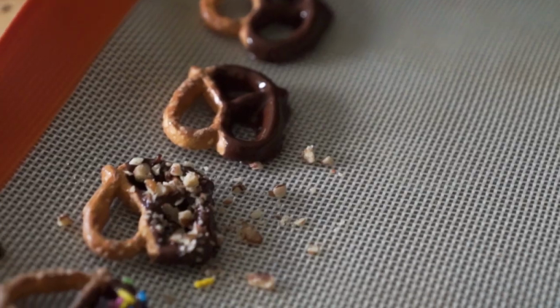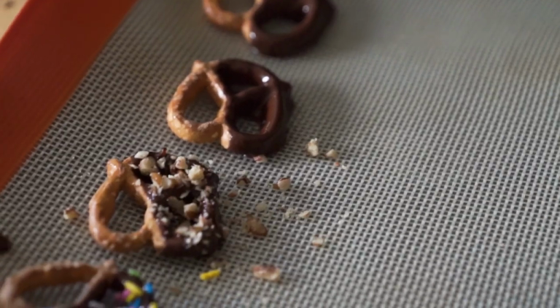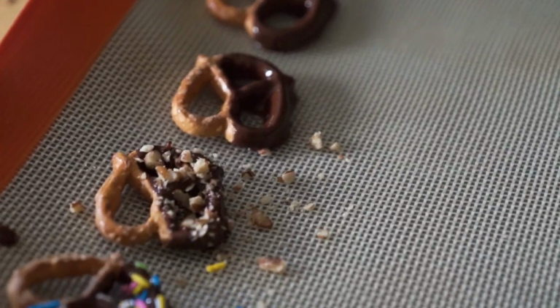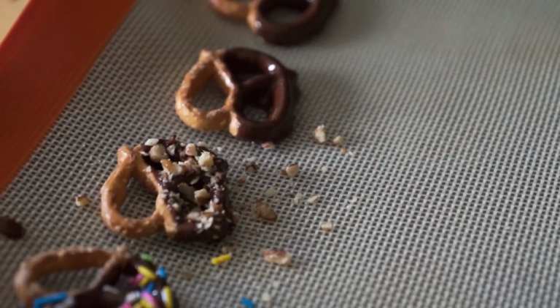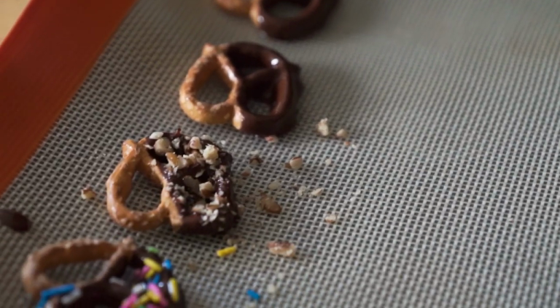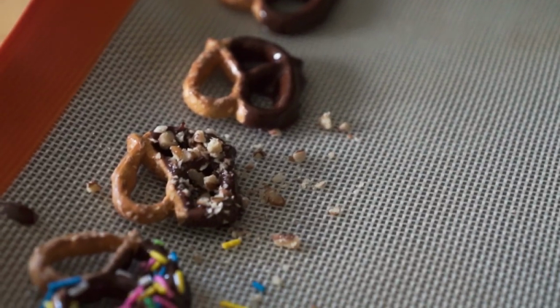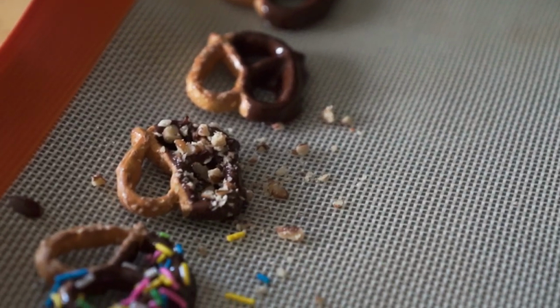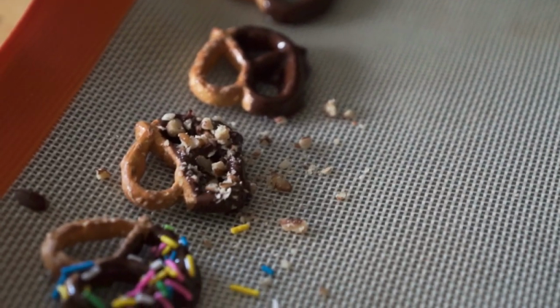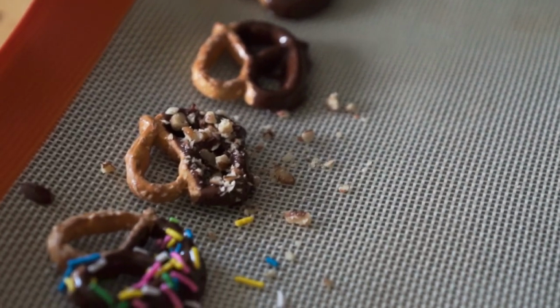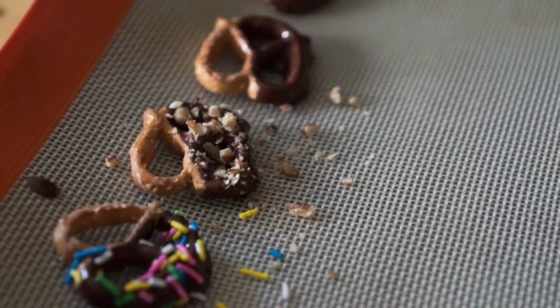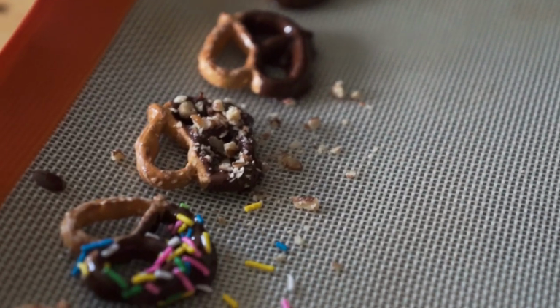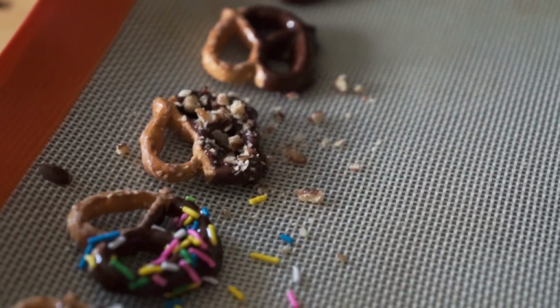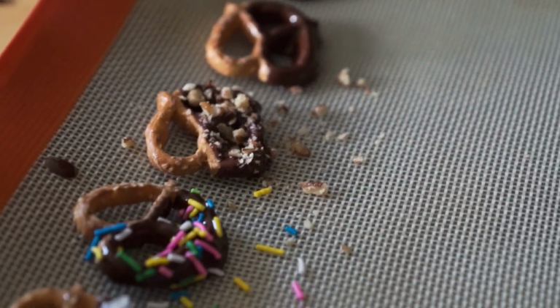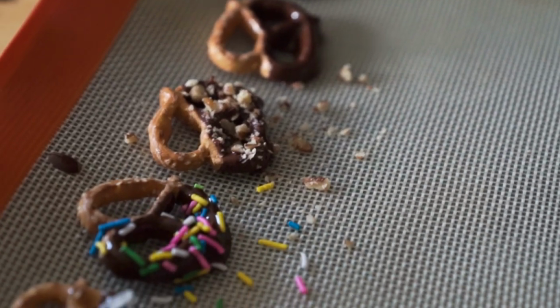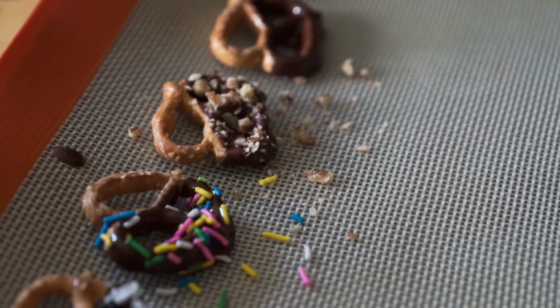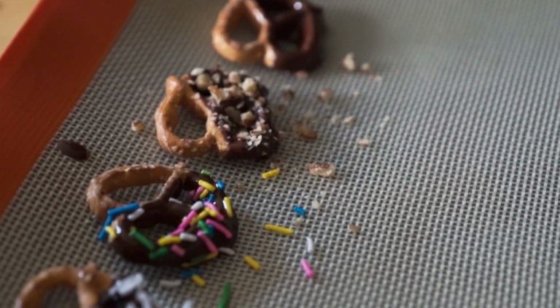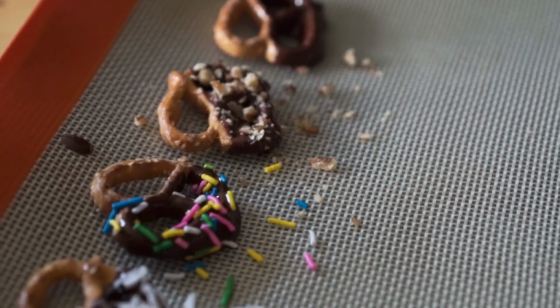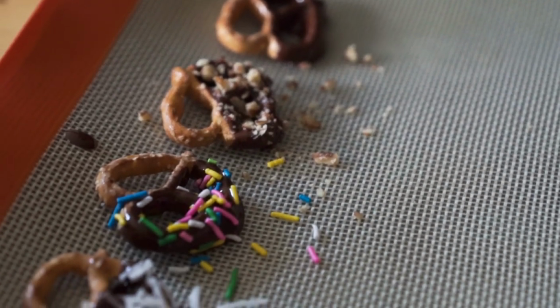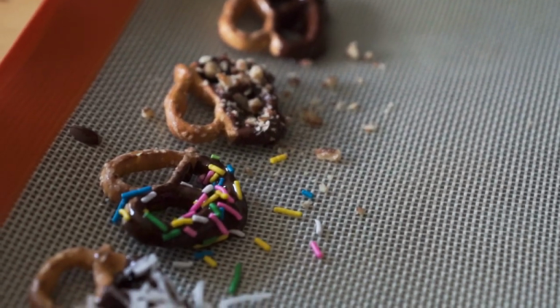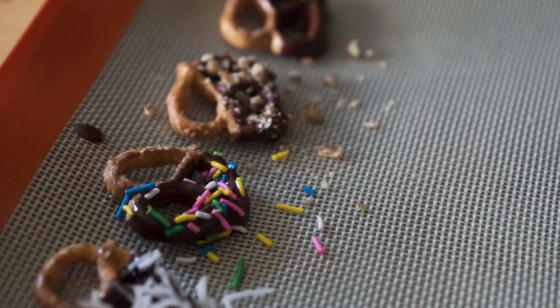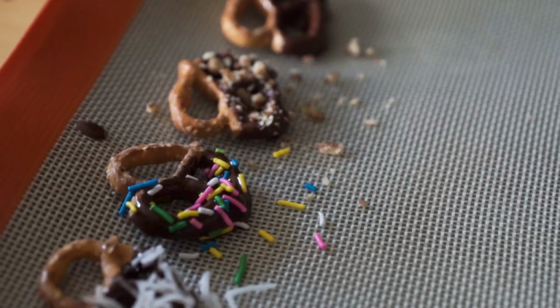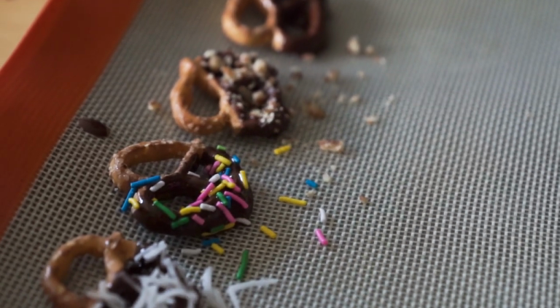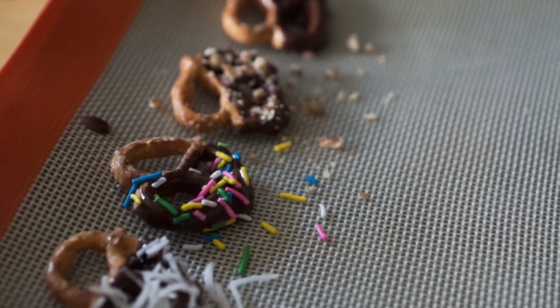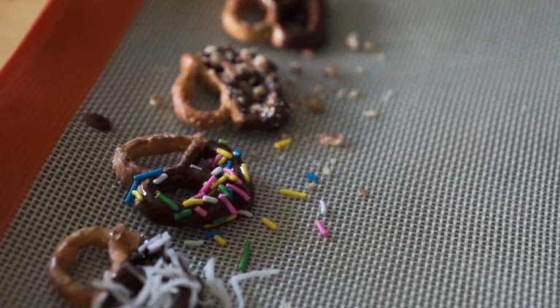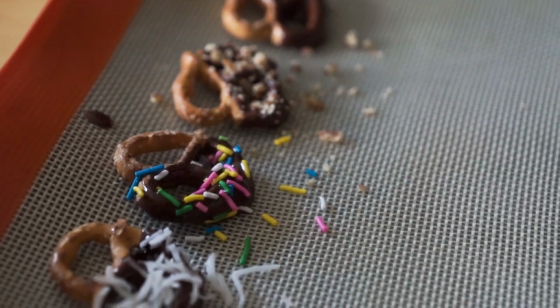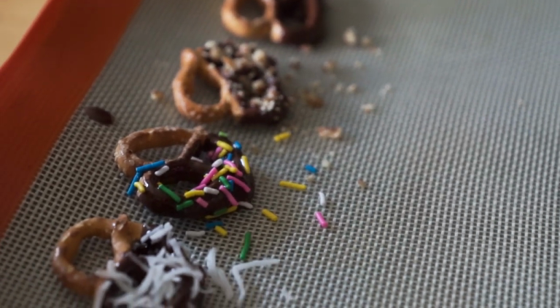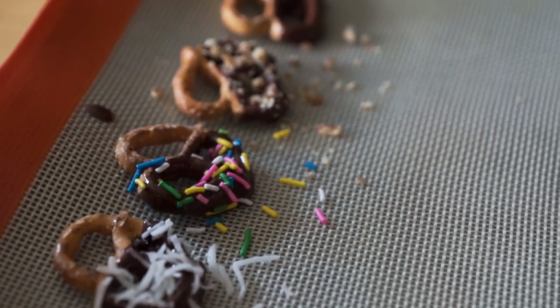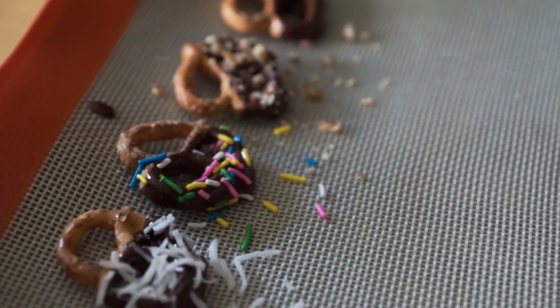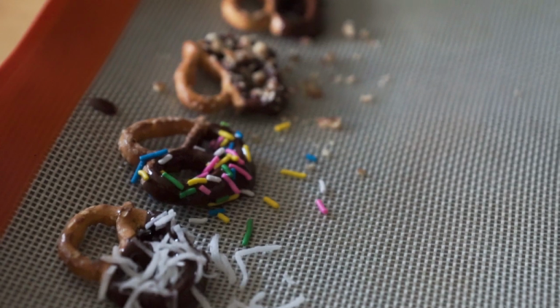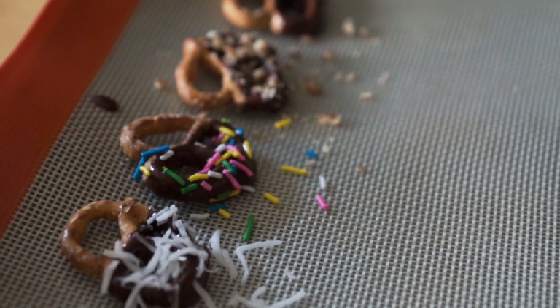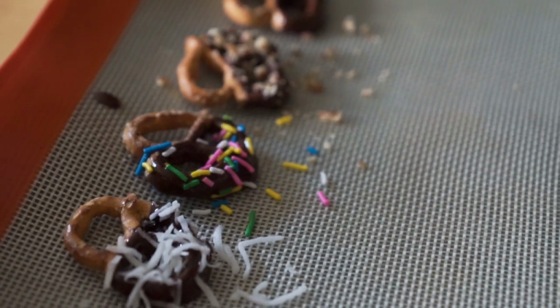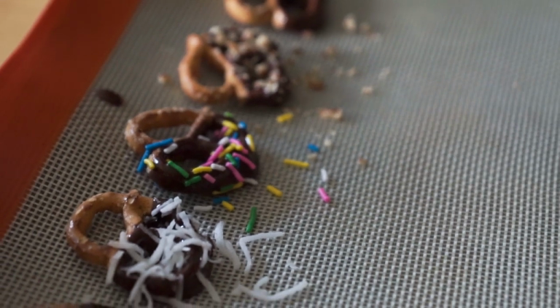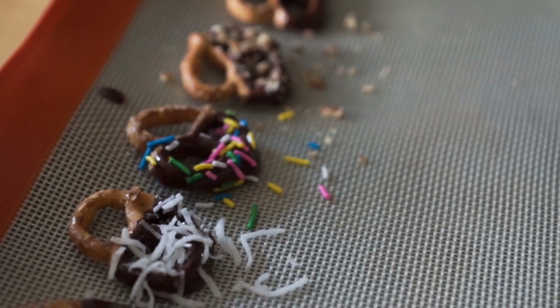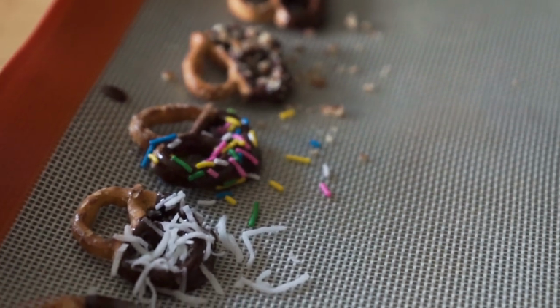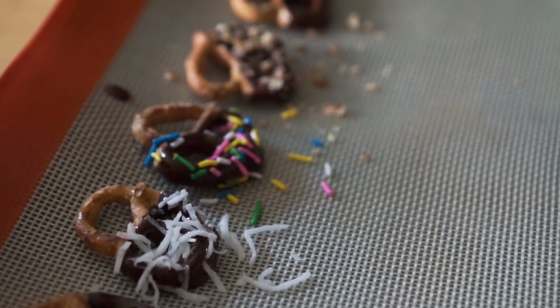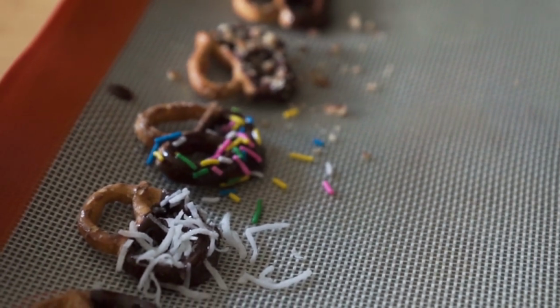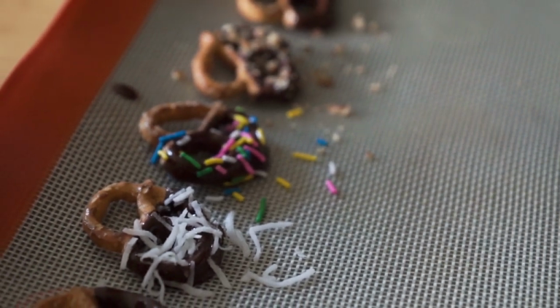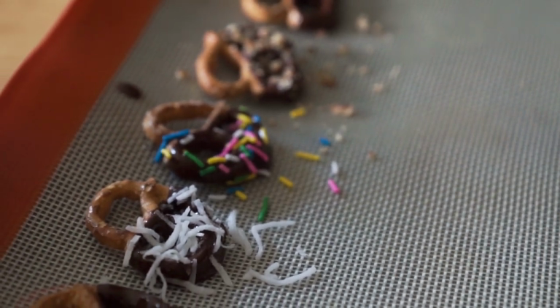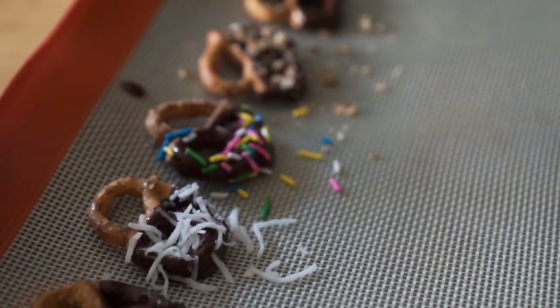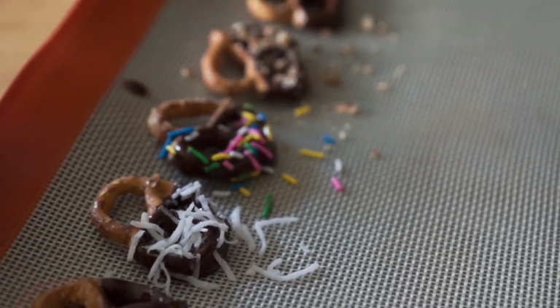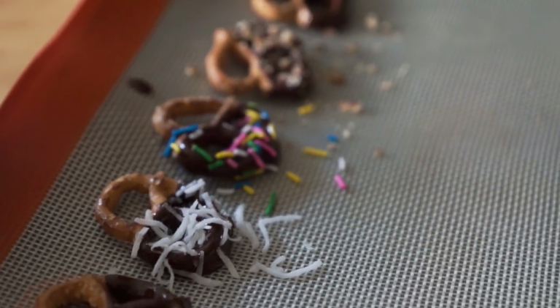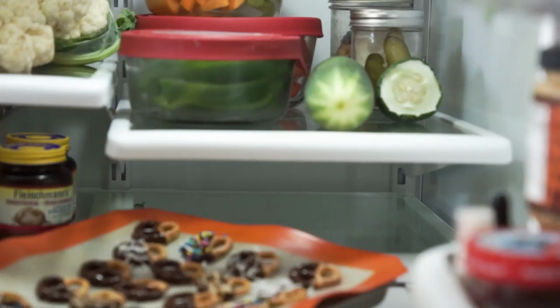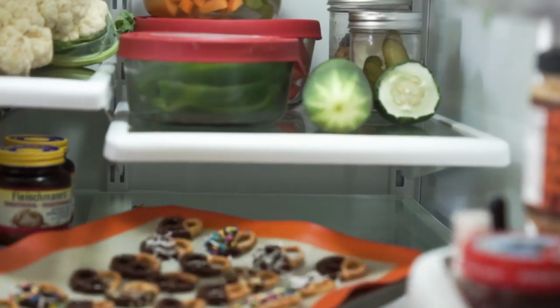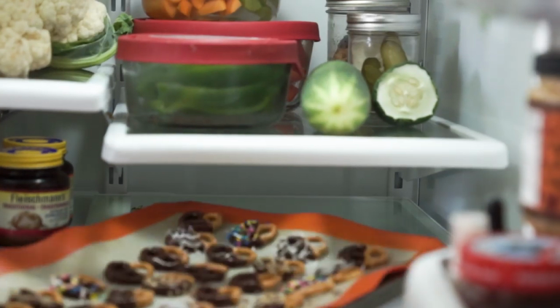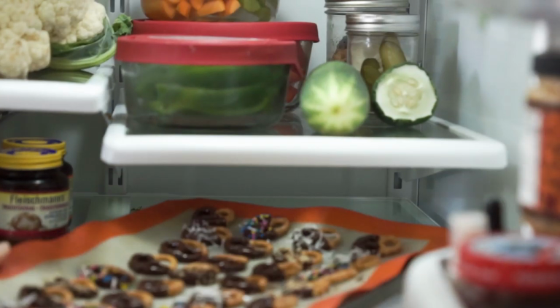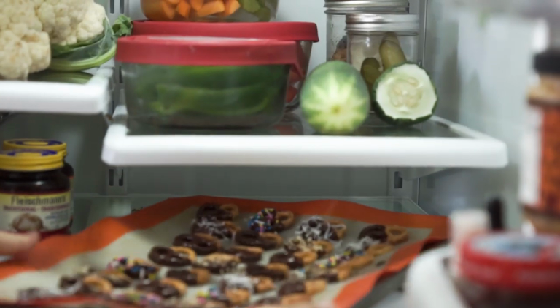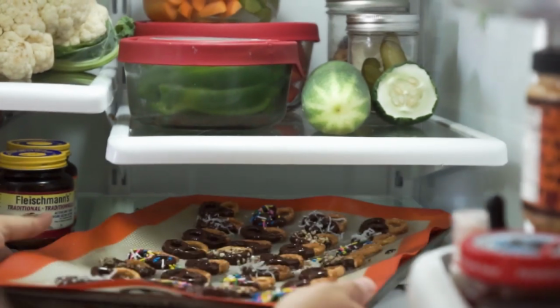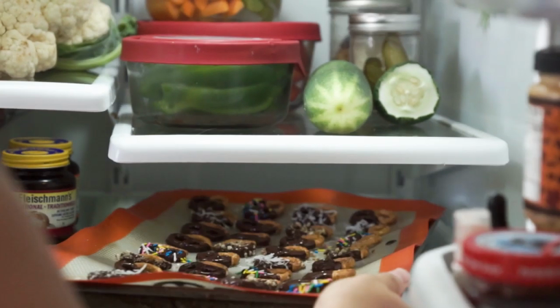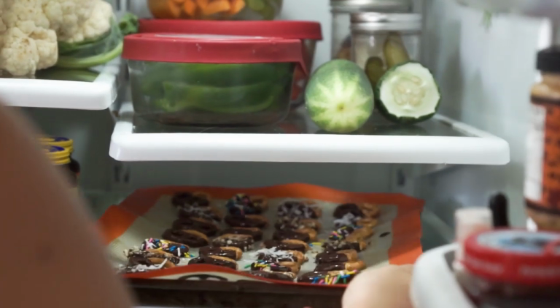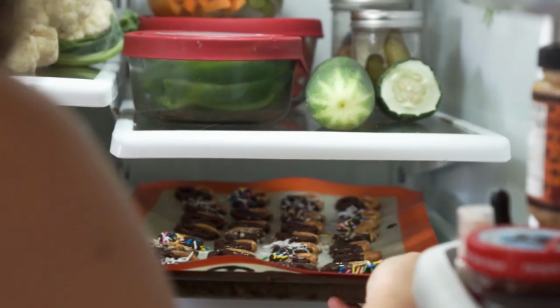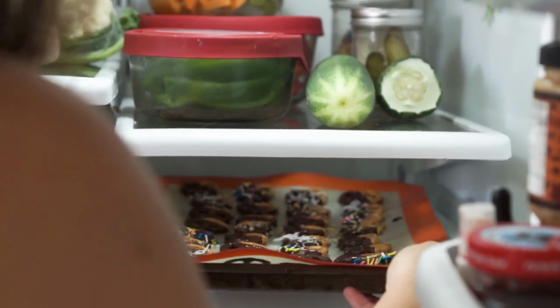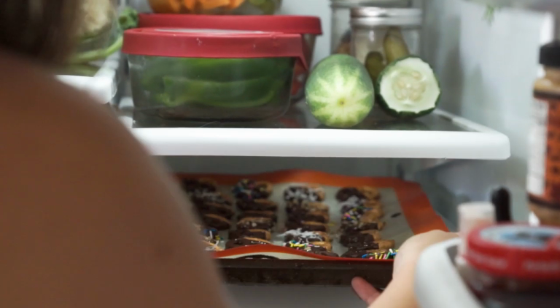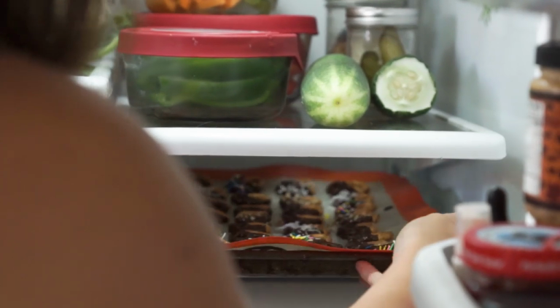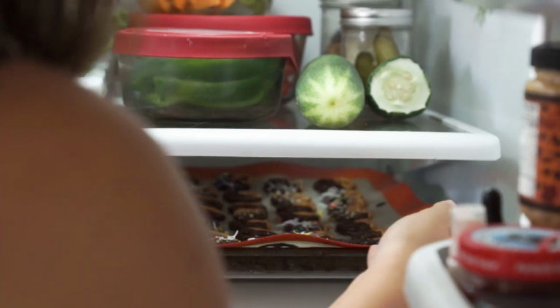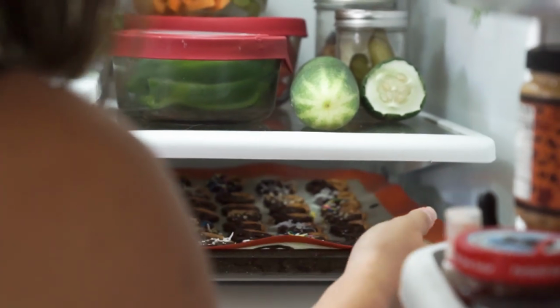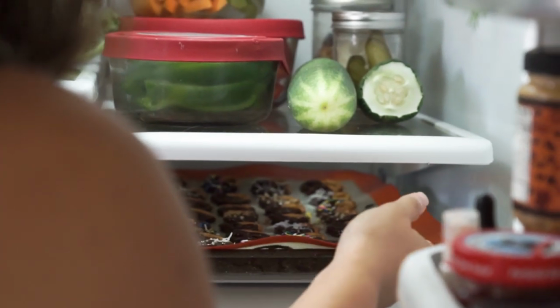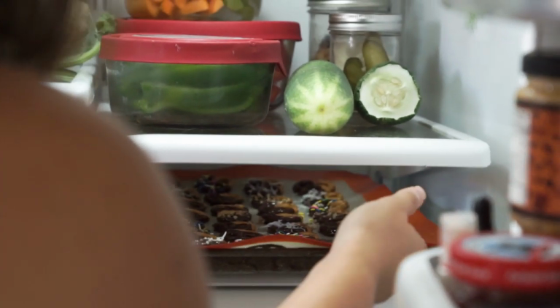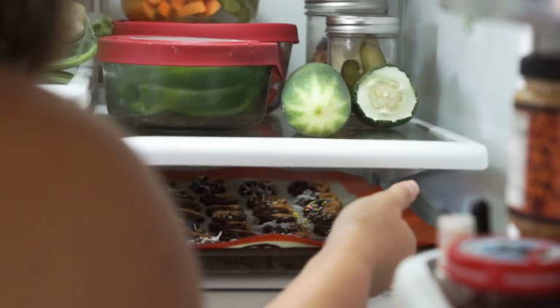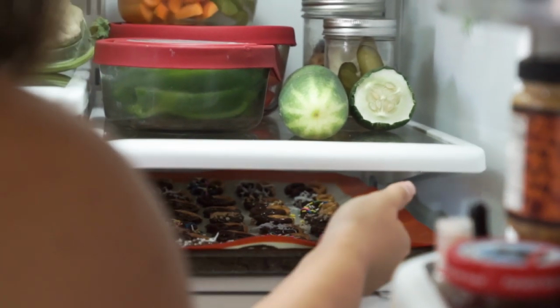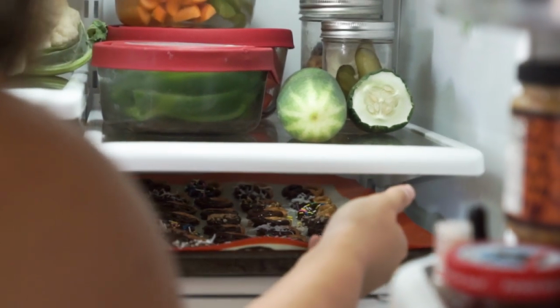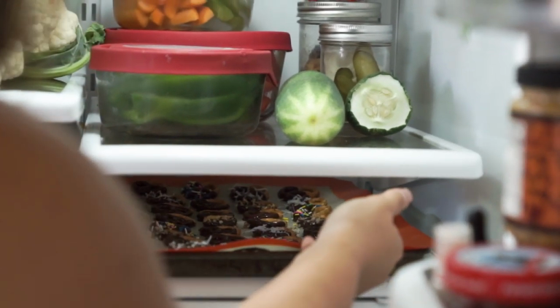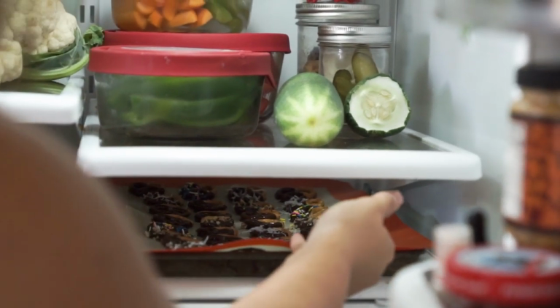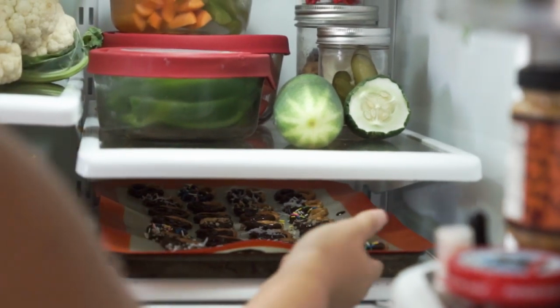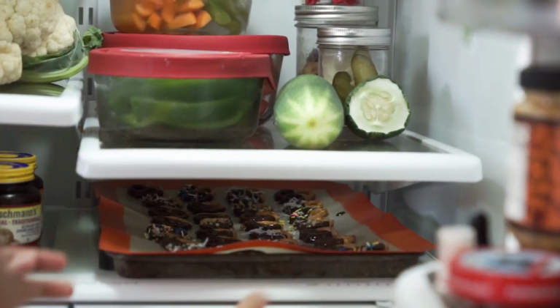To store these, make sure you keep them in the fridge, especially if it's warm where you live. They will melt if left at room temperature.